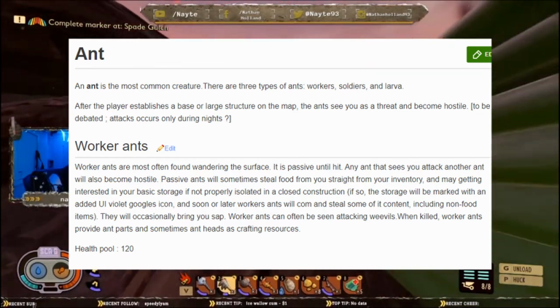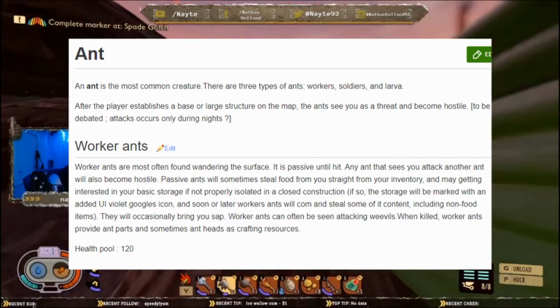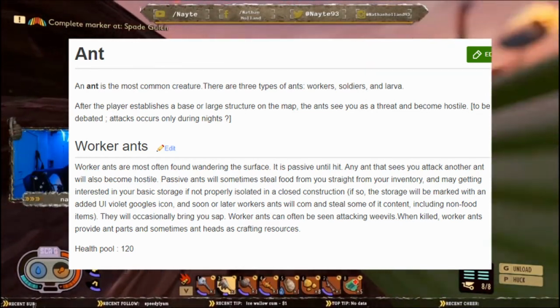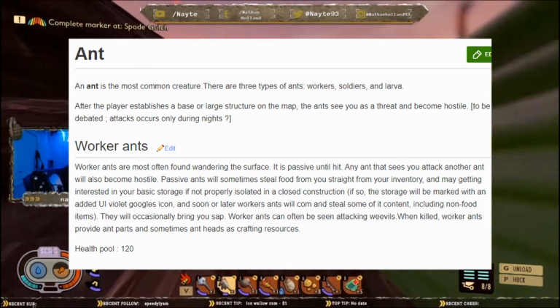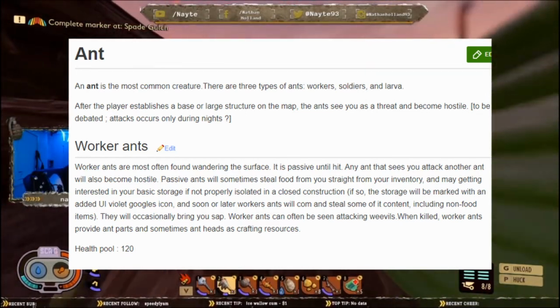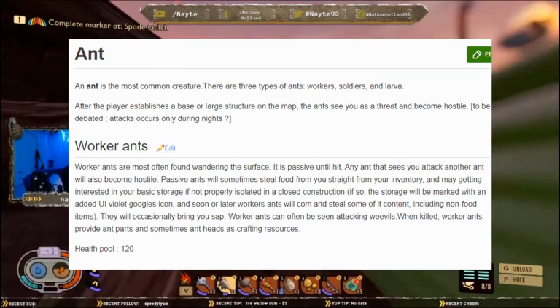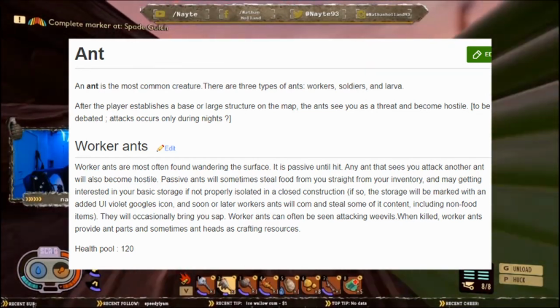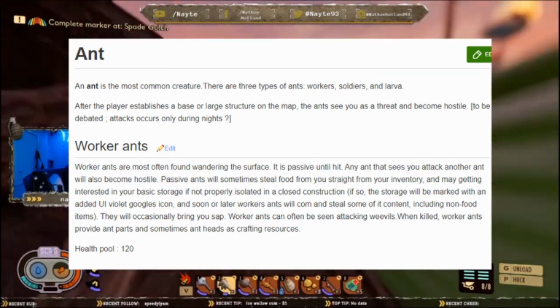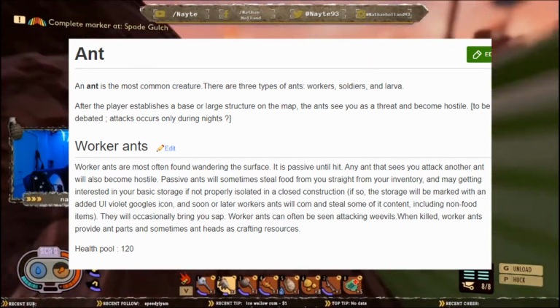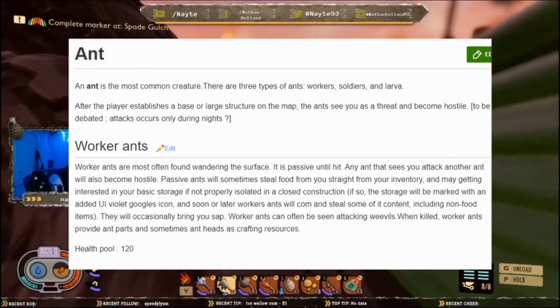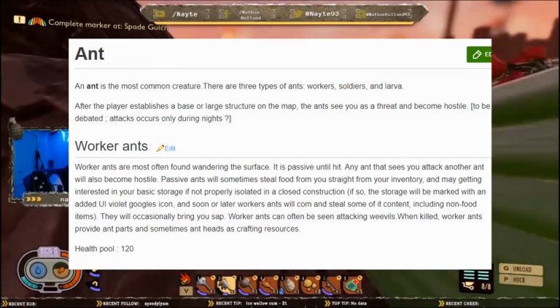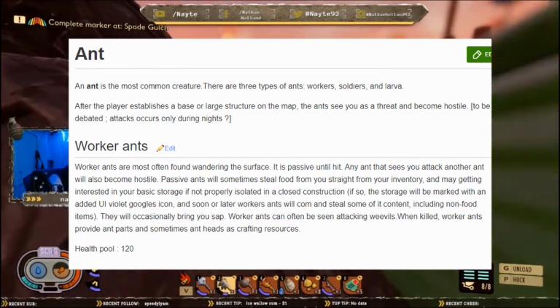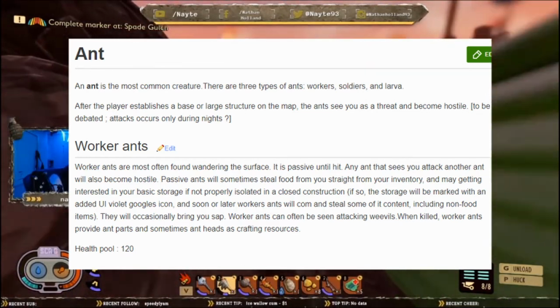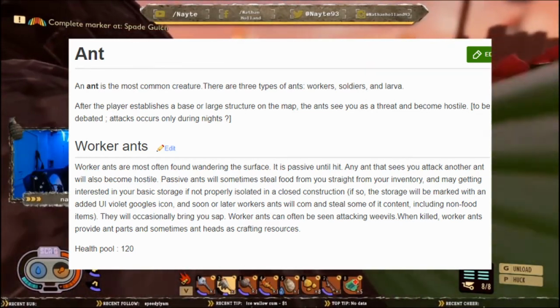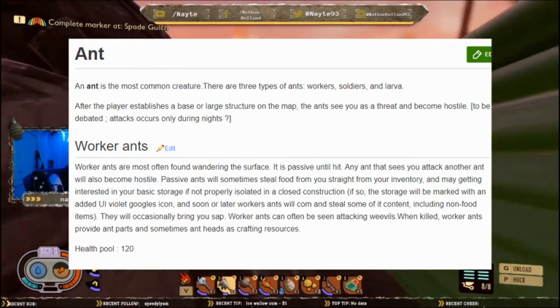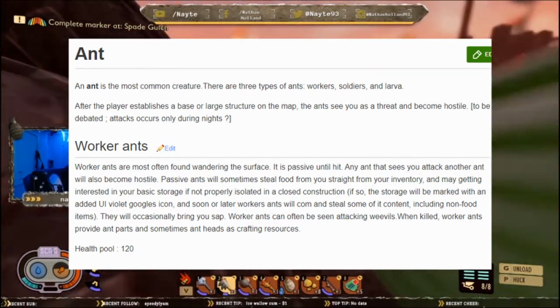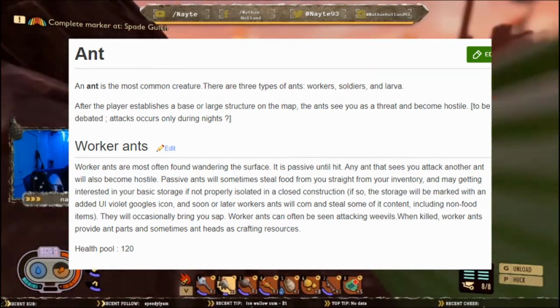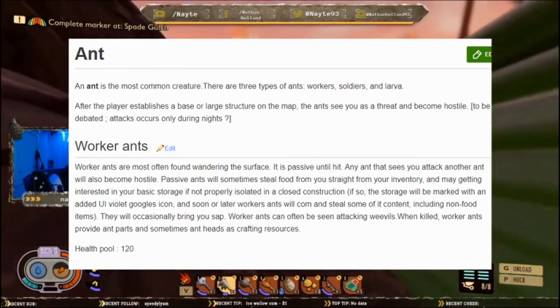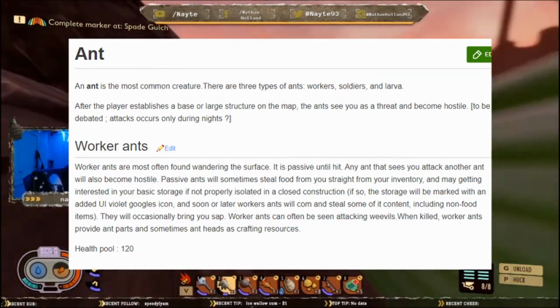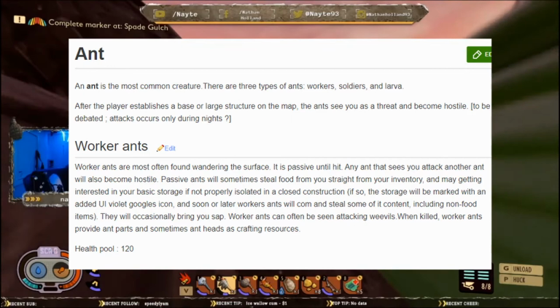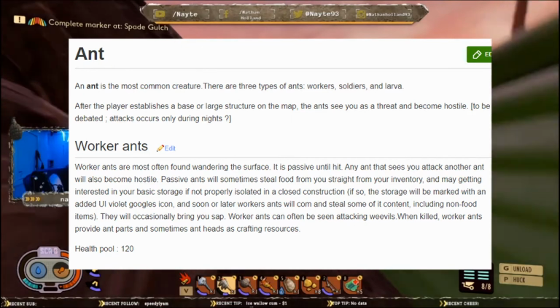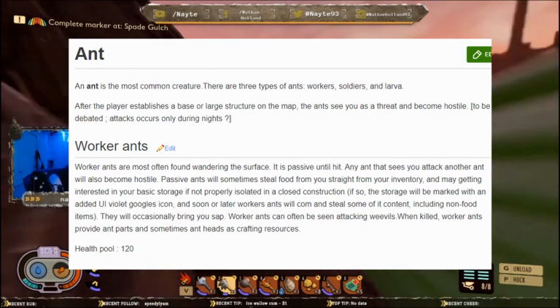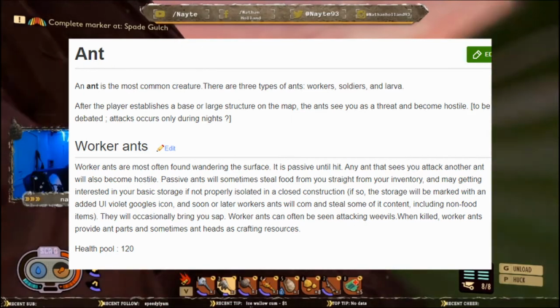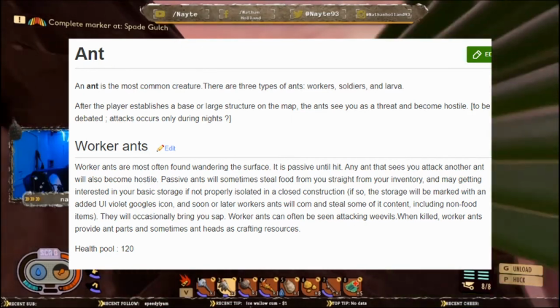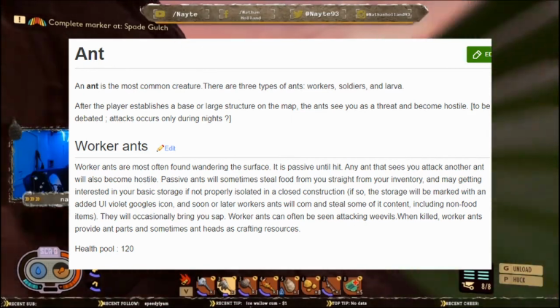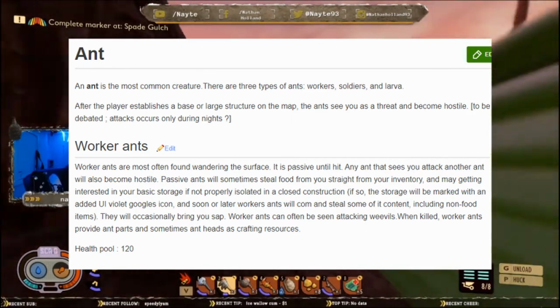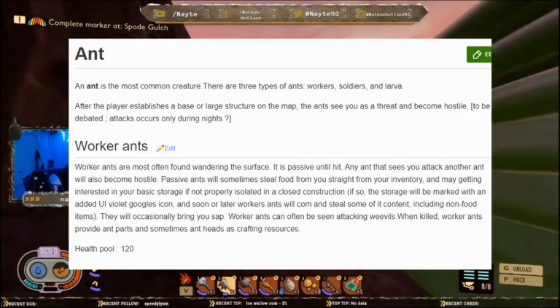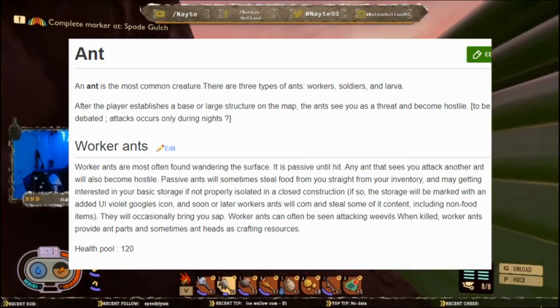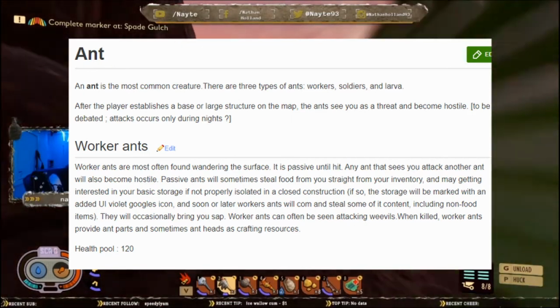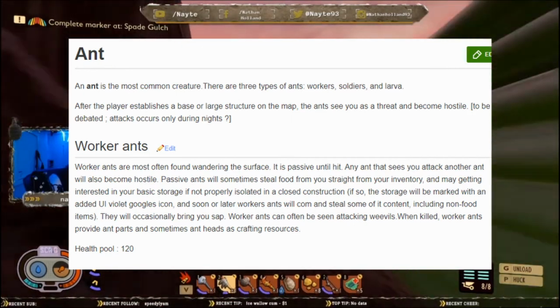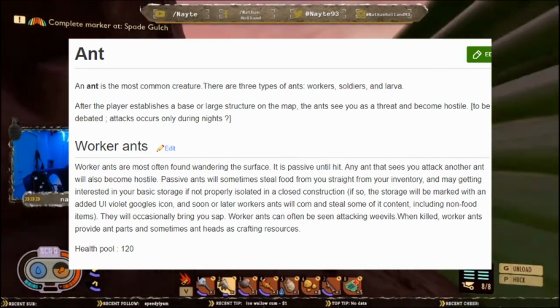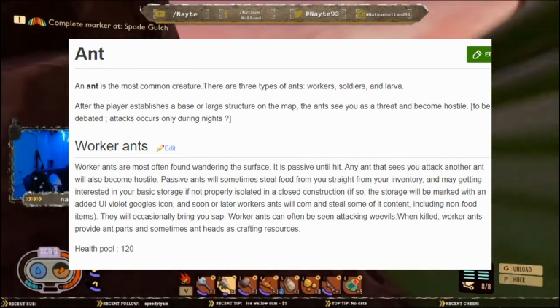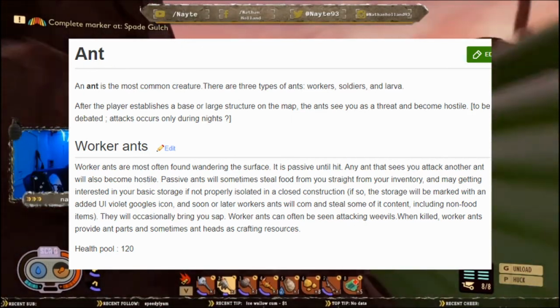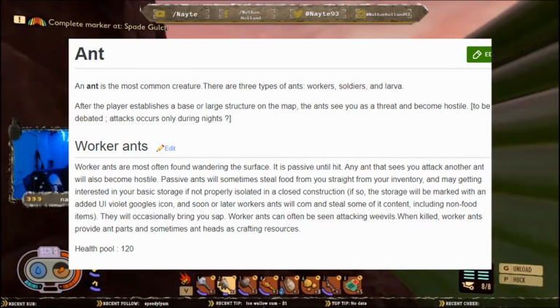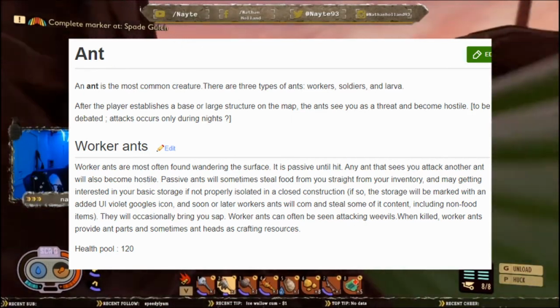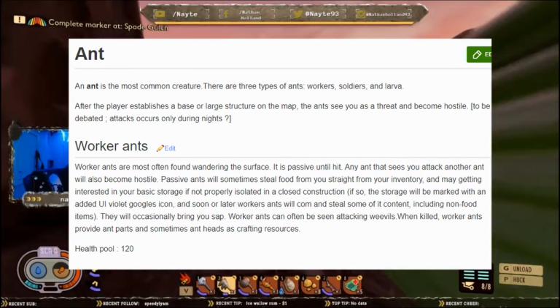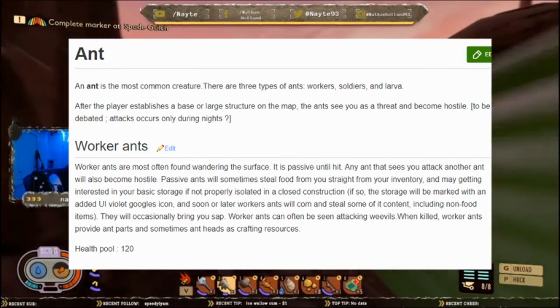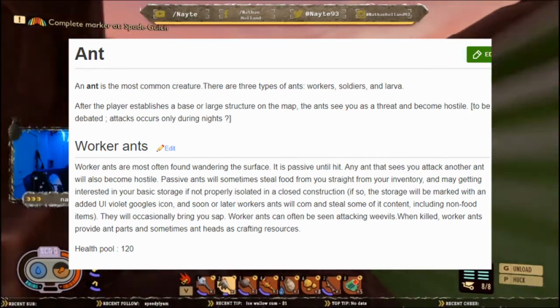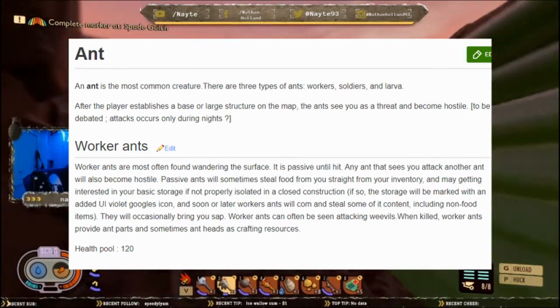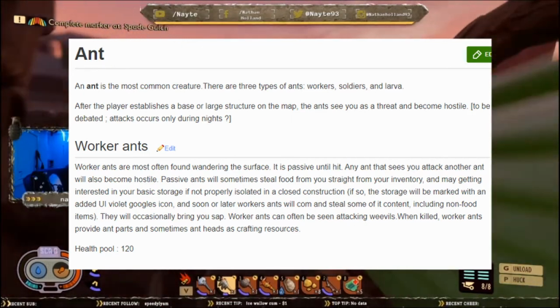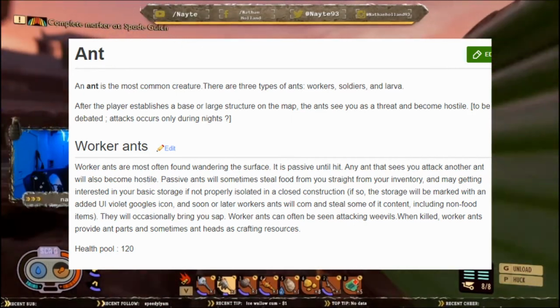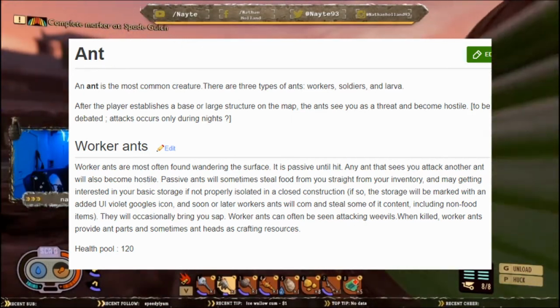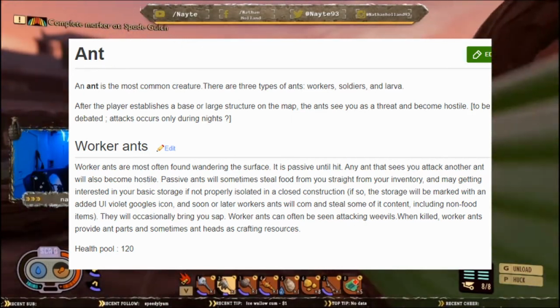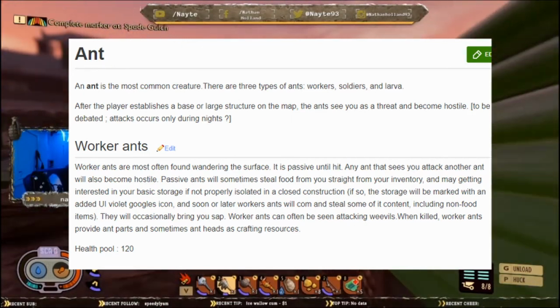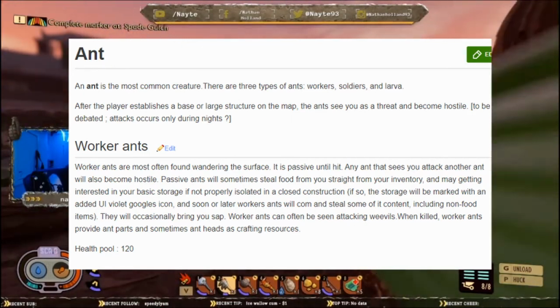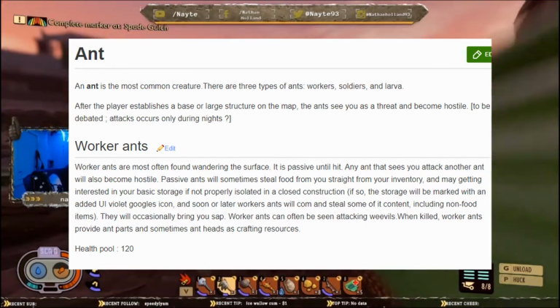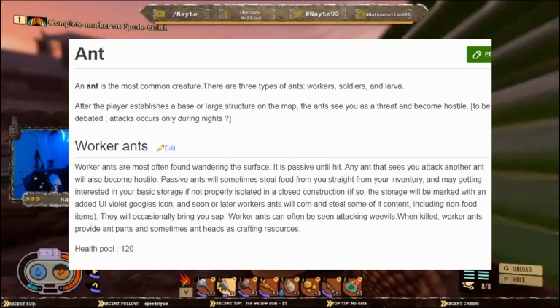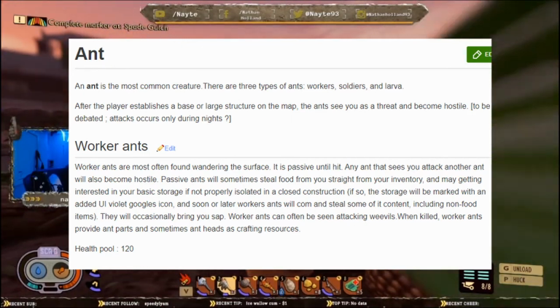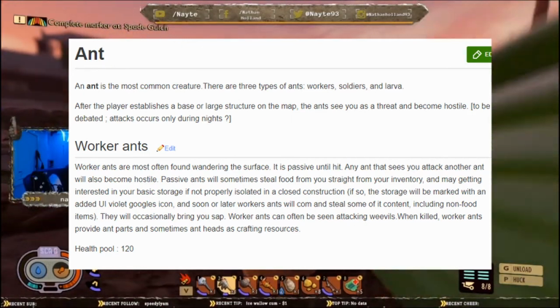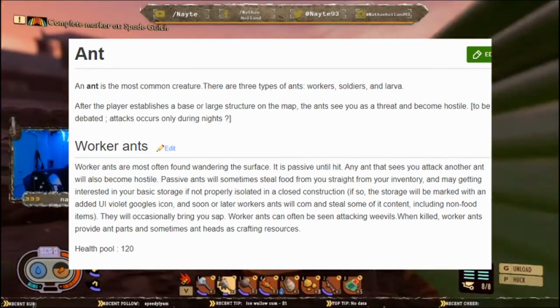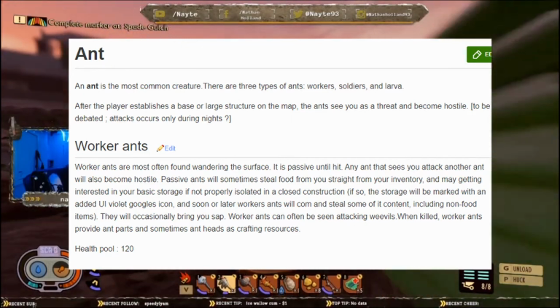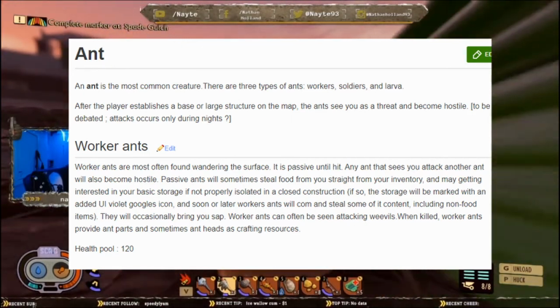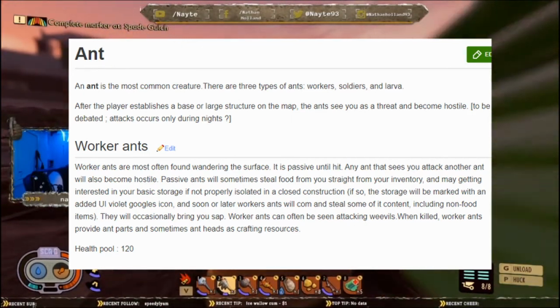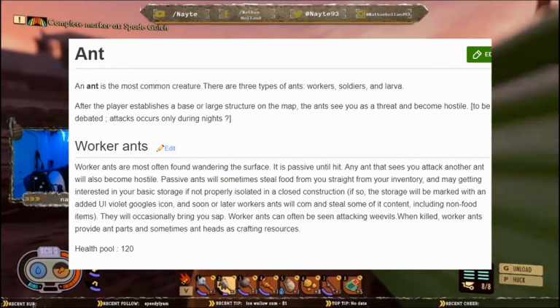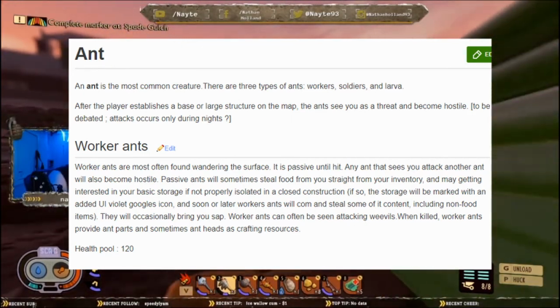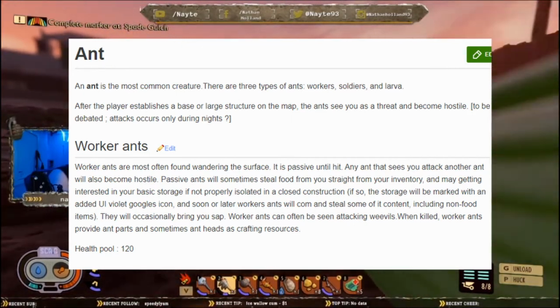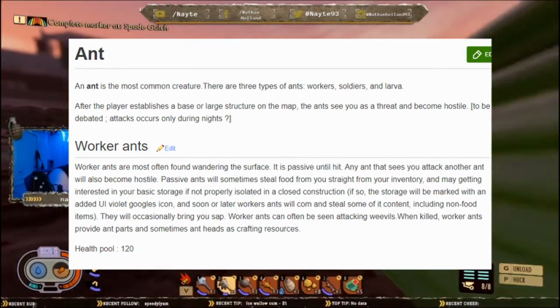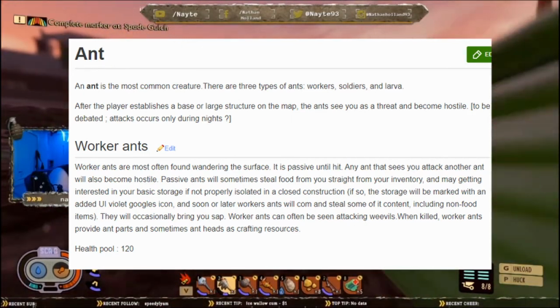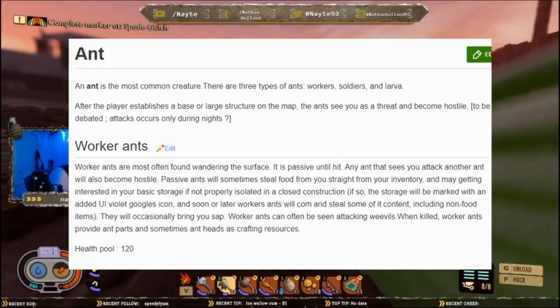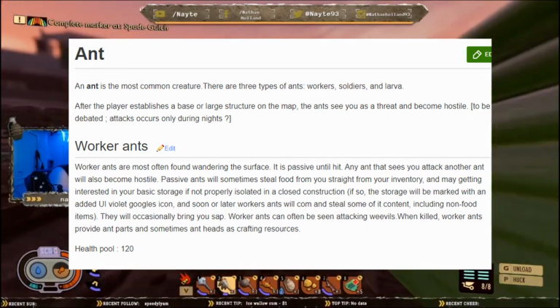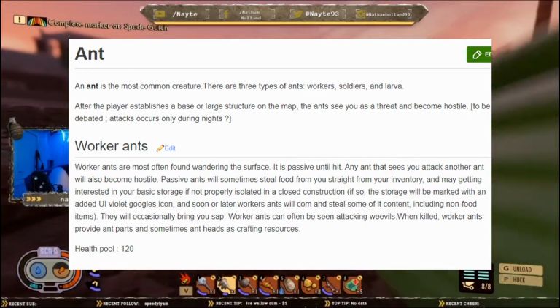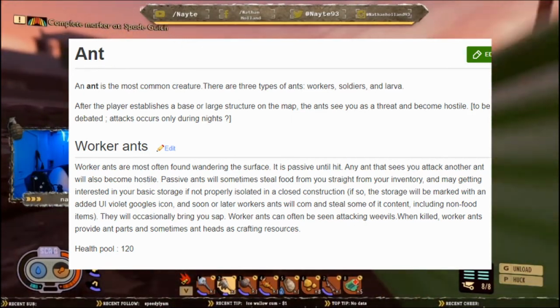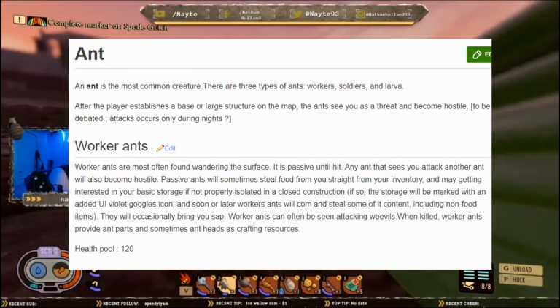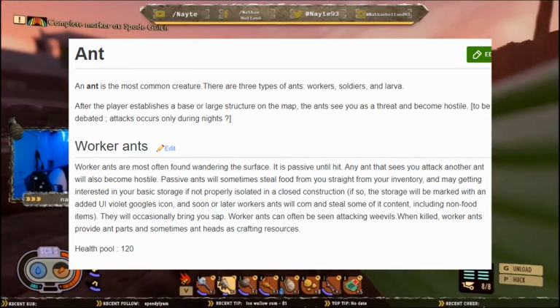When killed, worker ants provide ant parts and sometimes ant heads as crafting resources, and they have a health pool of 120.